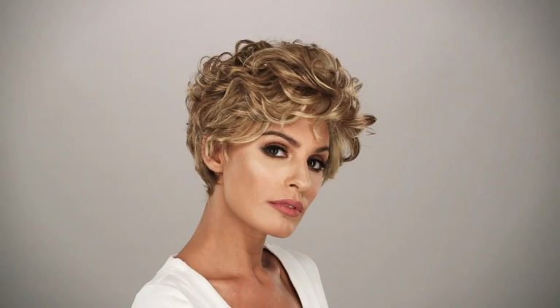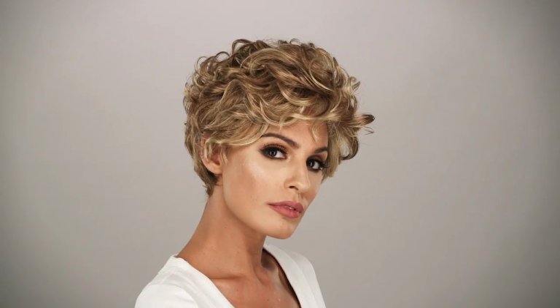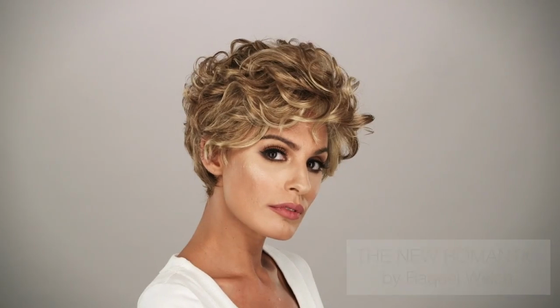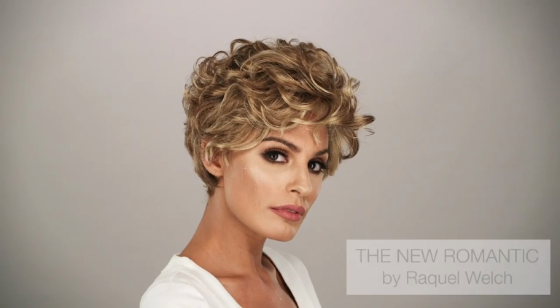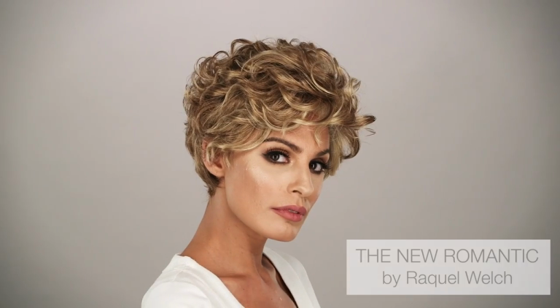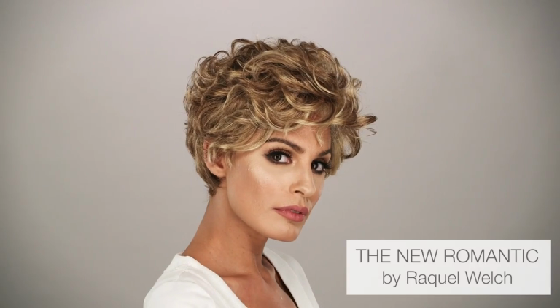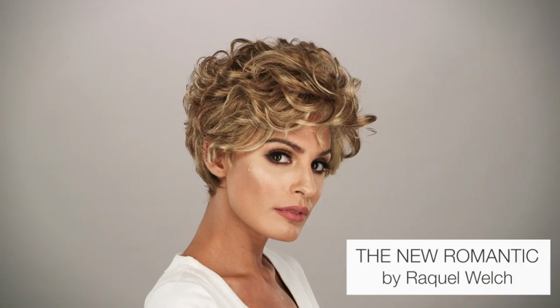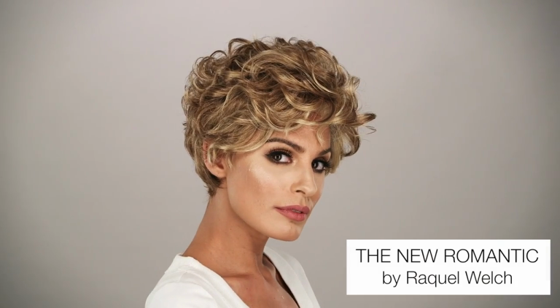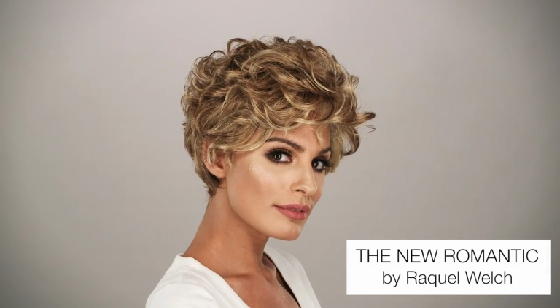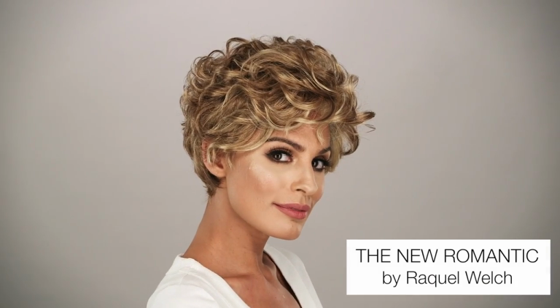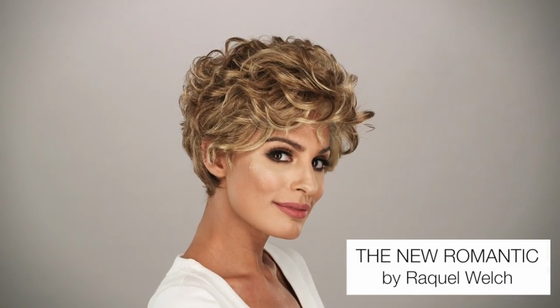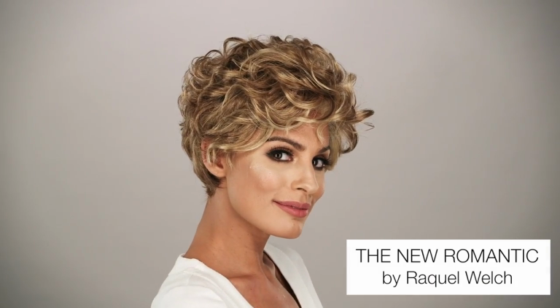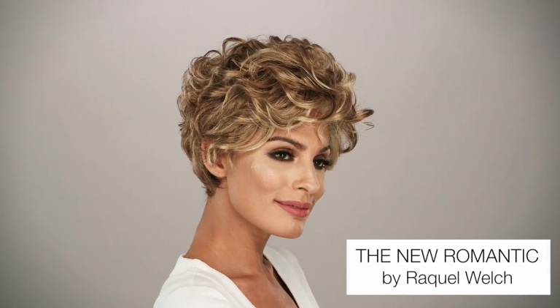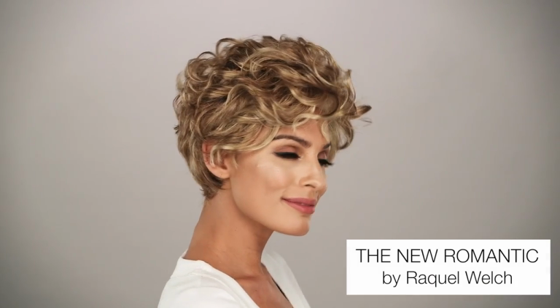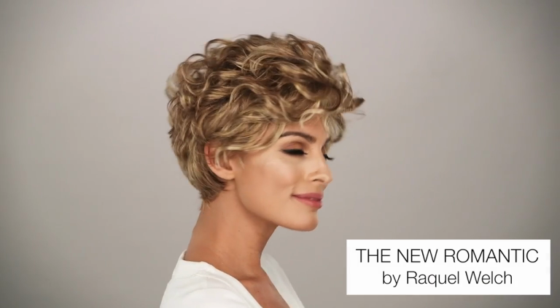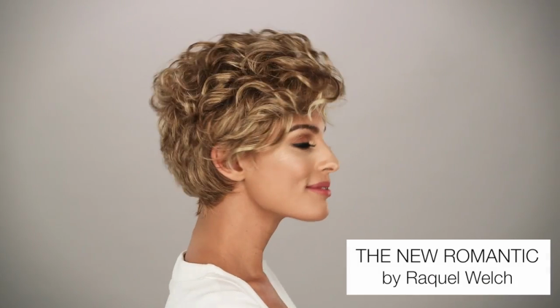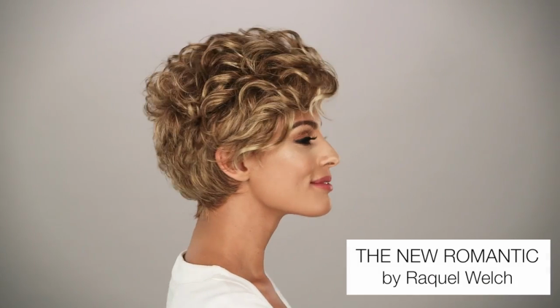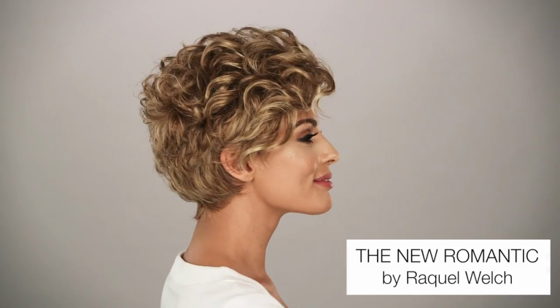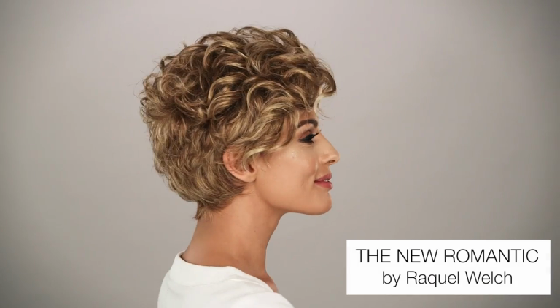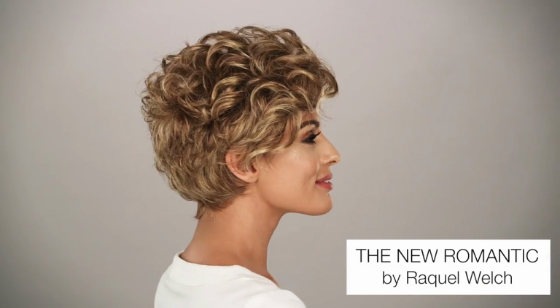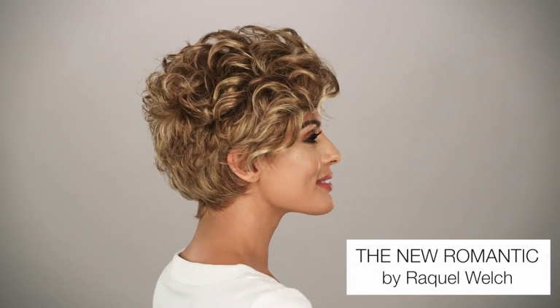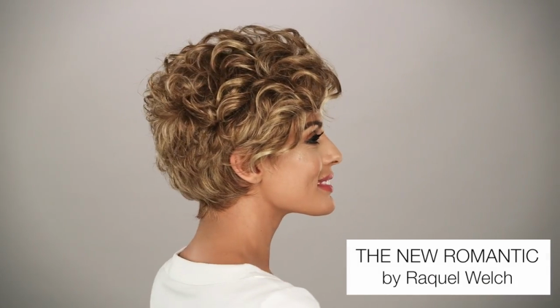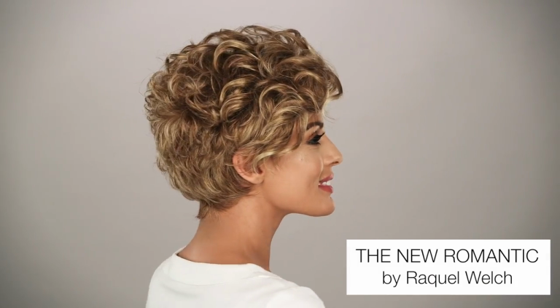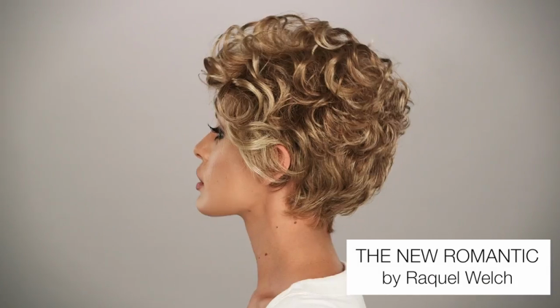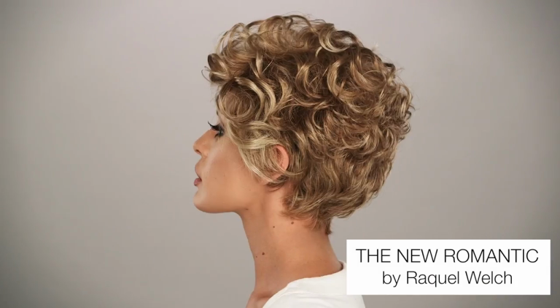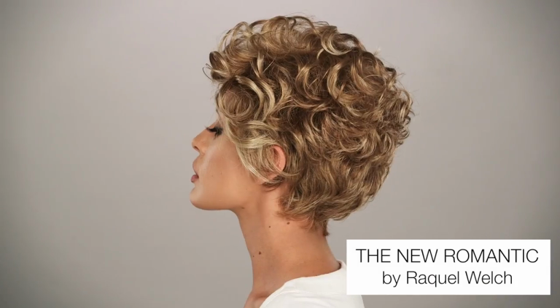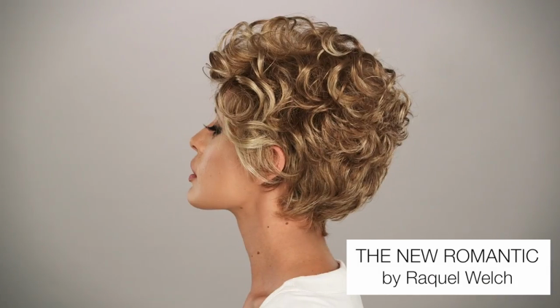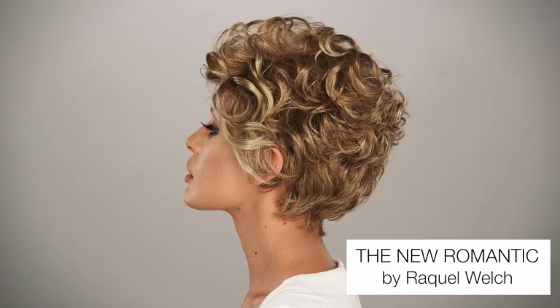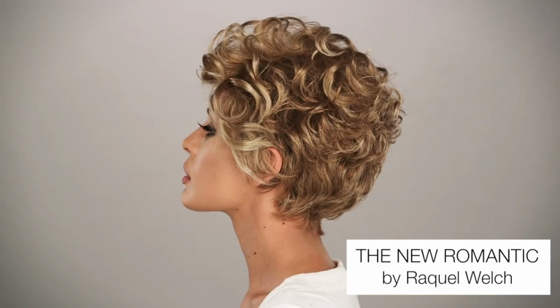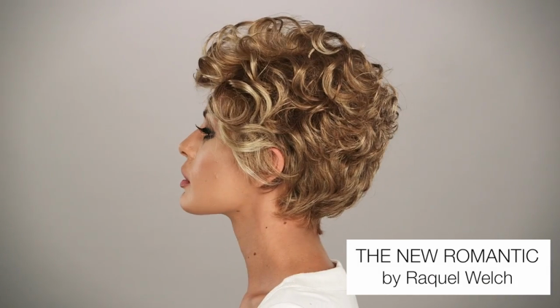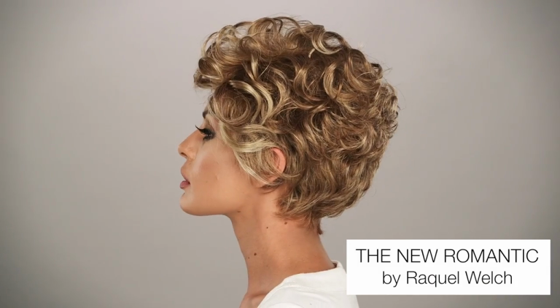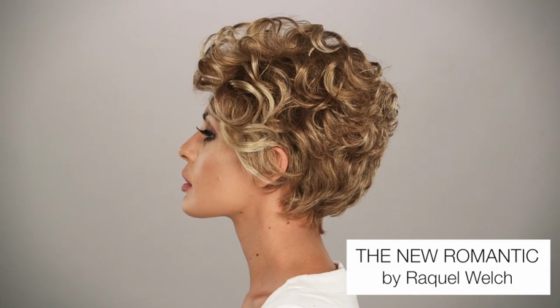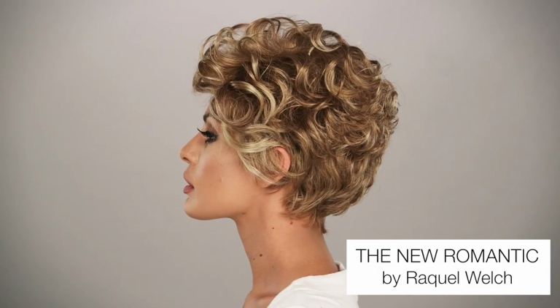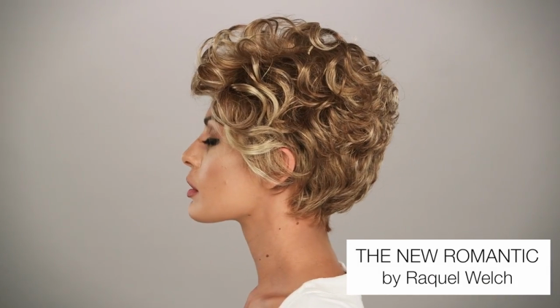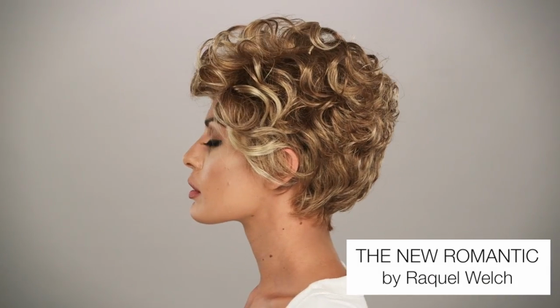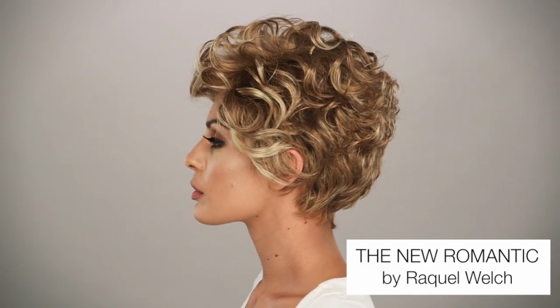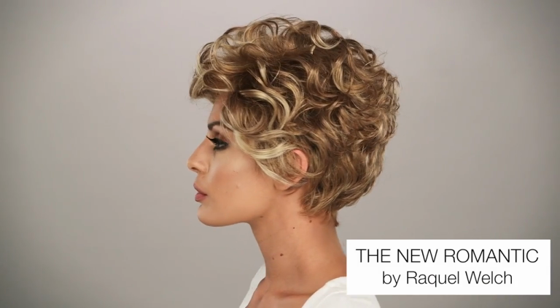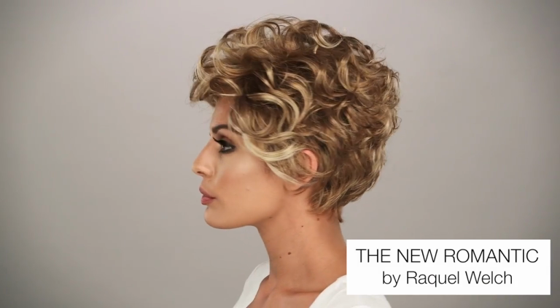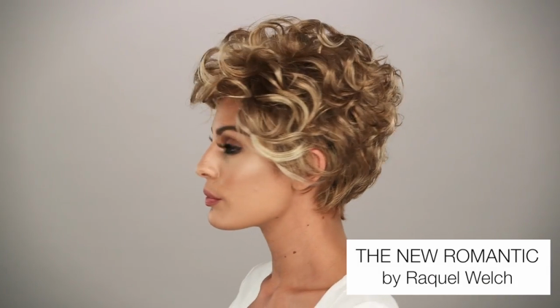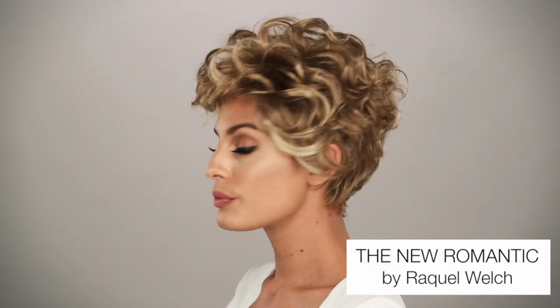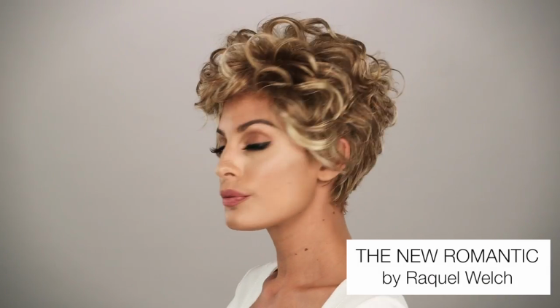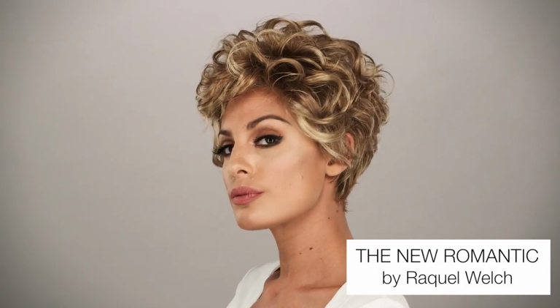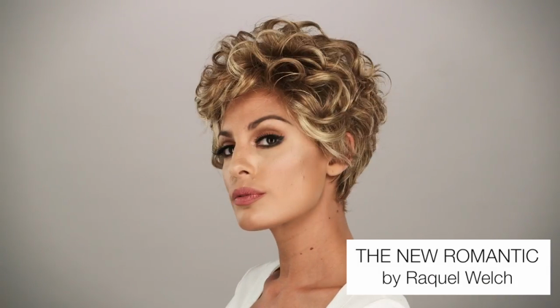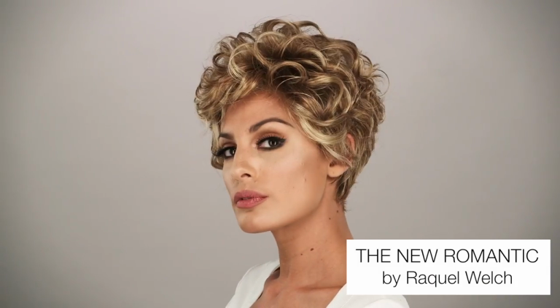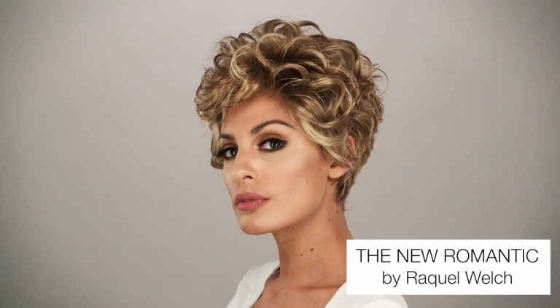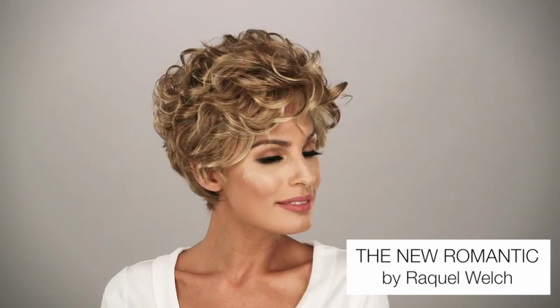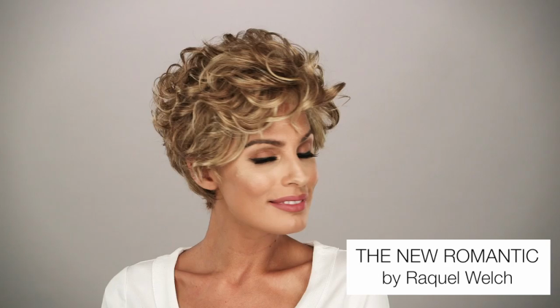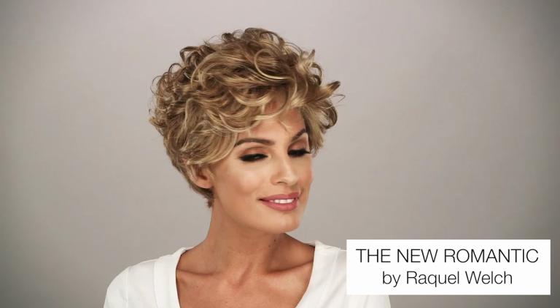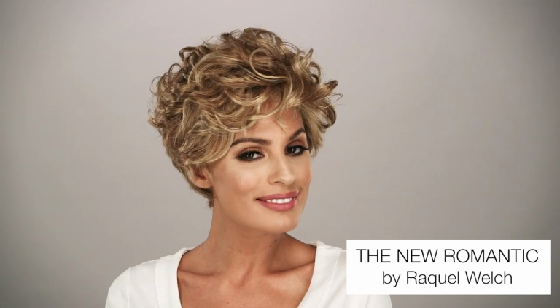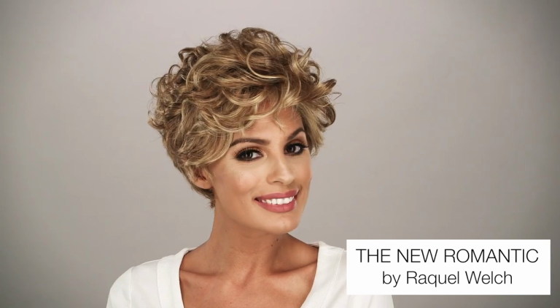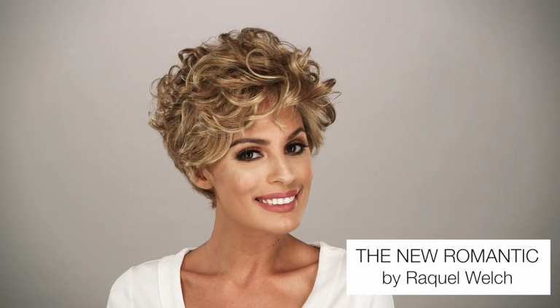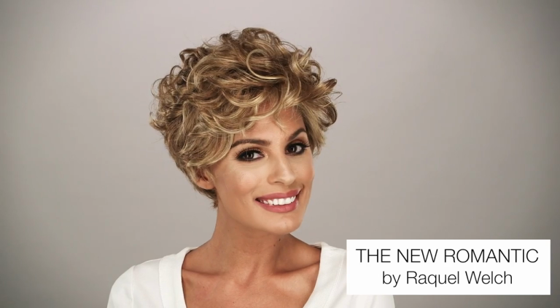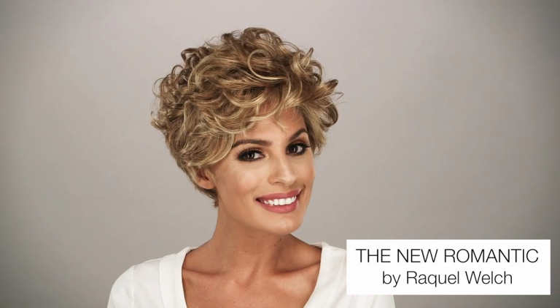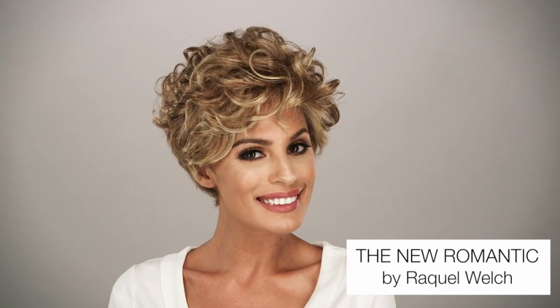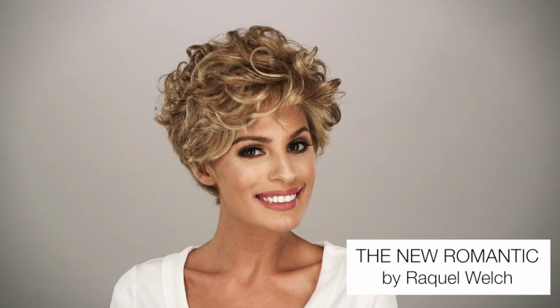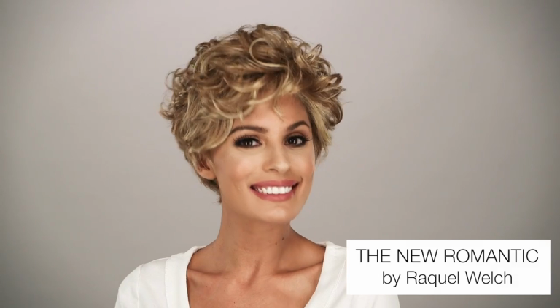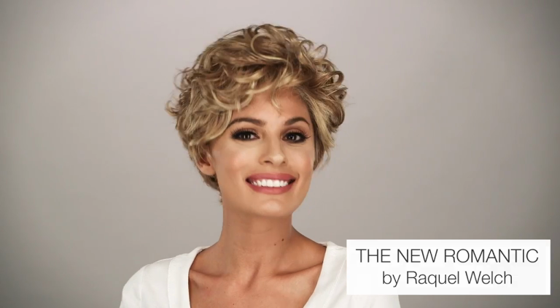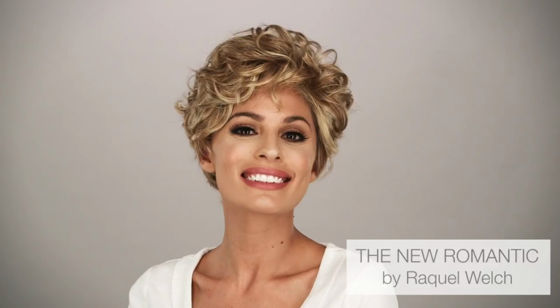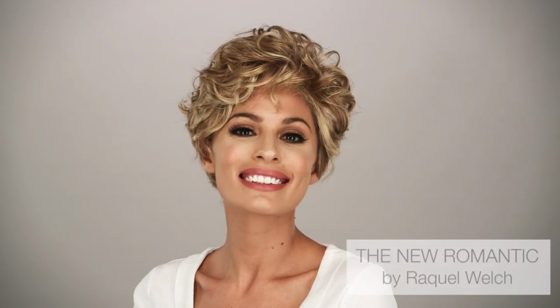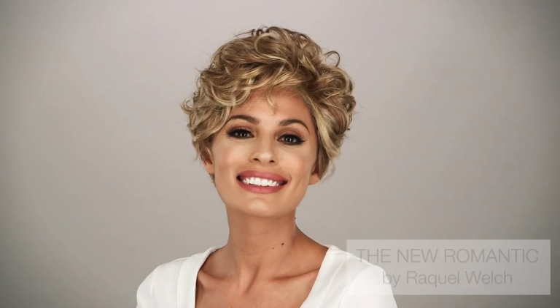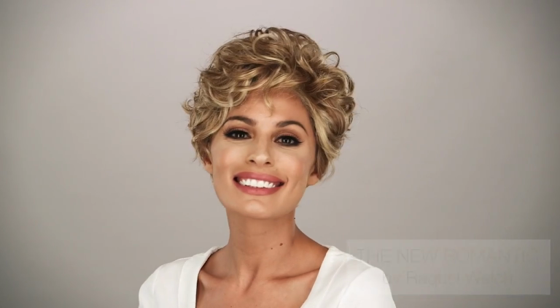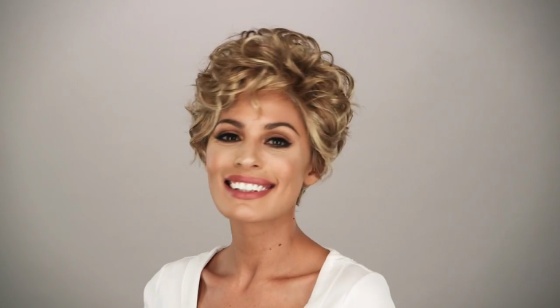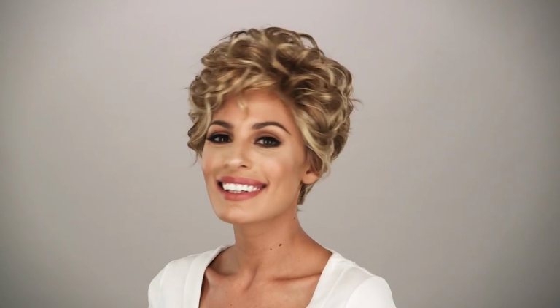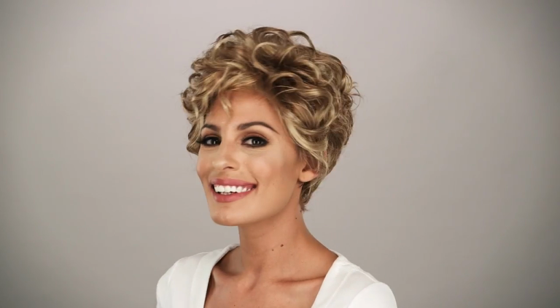With soft curls and a cropped silhouette, the new Romantic by Raquel Welch delivers a sophisticated and timeless look.